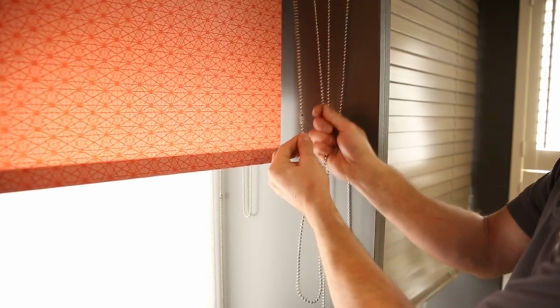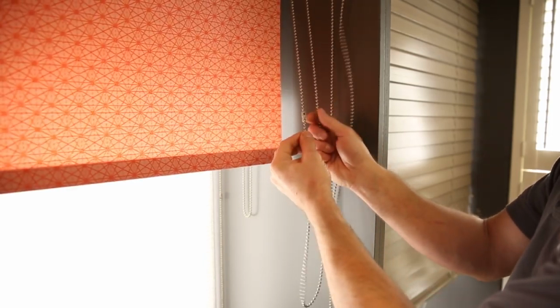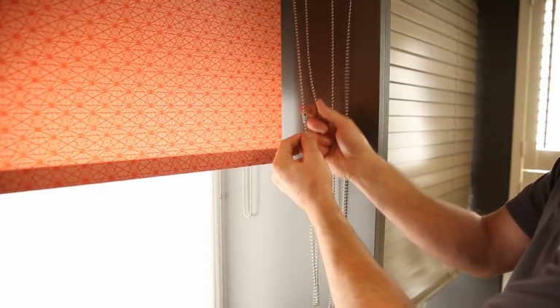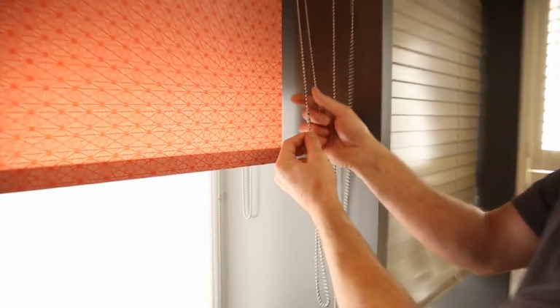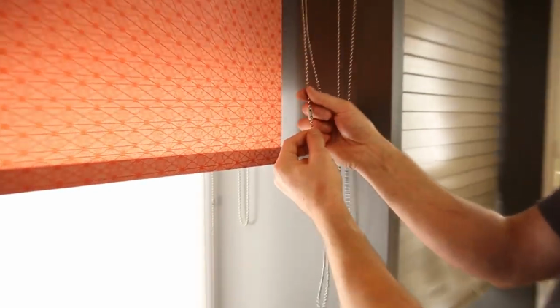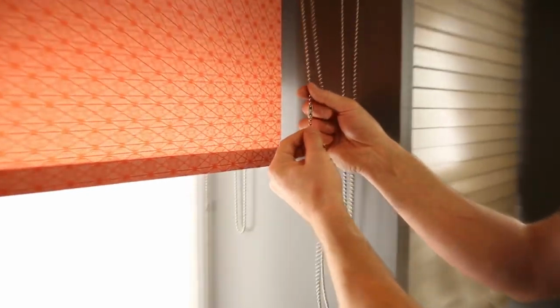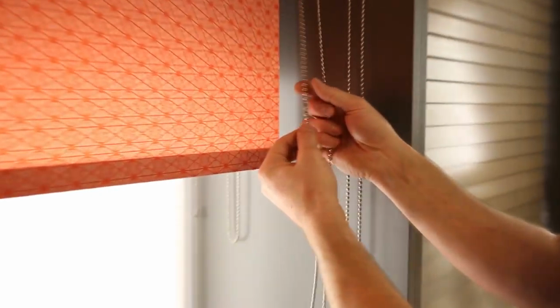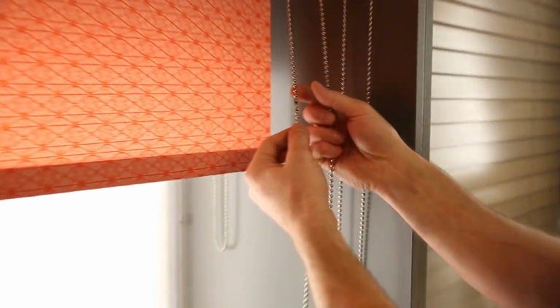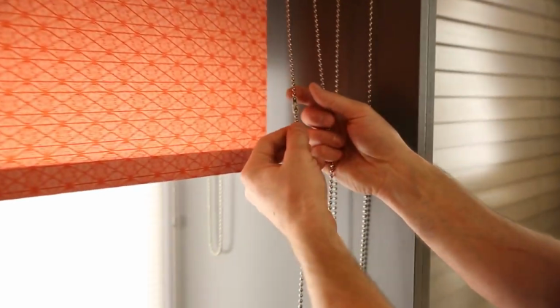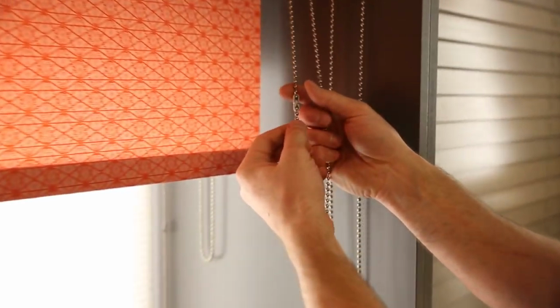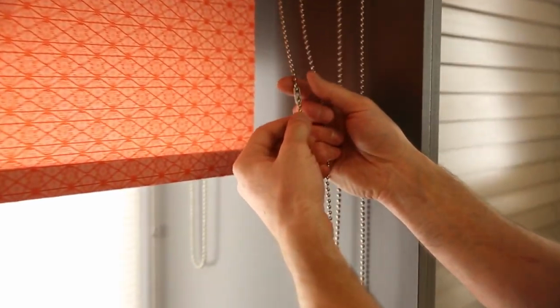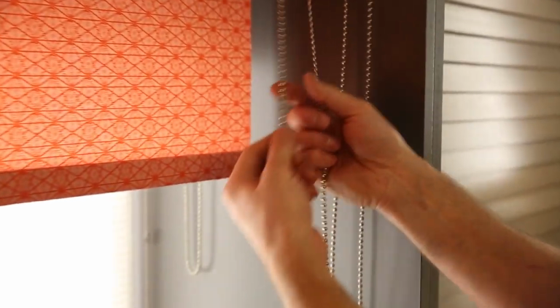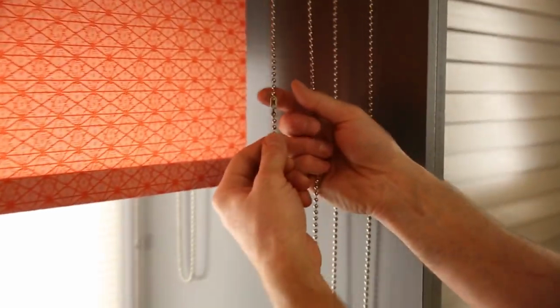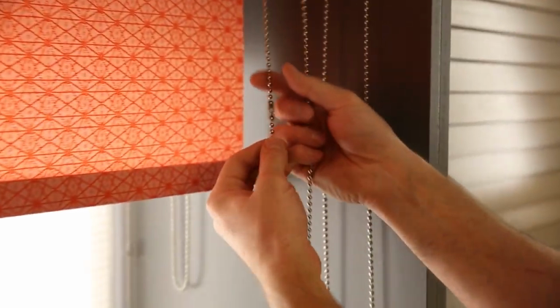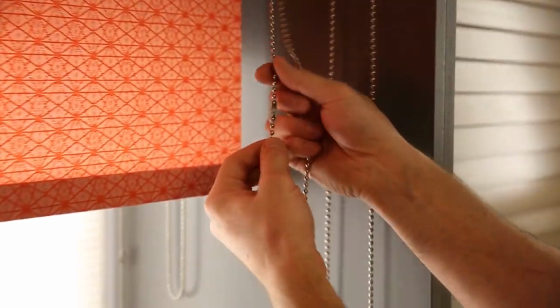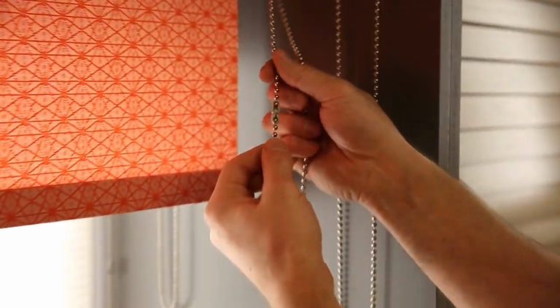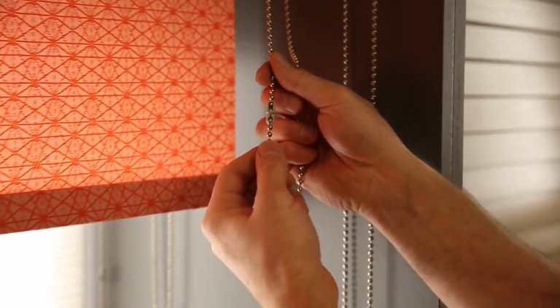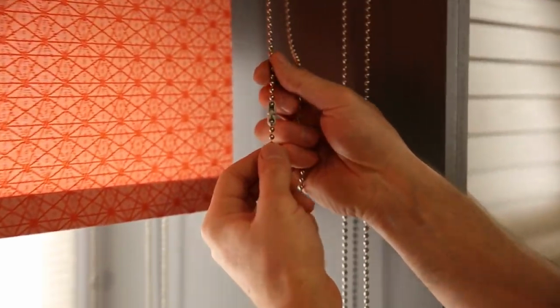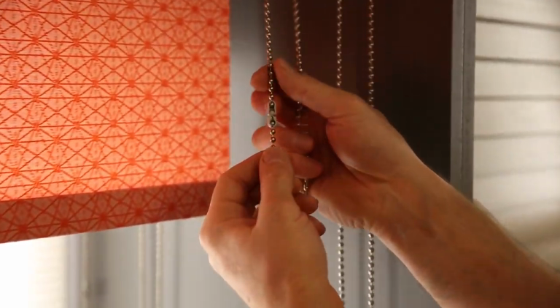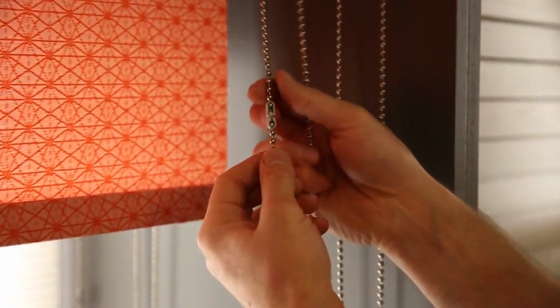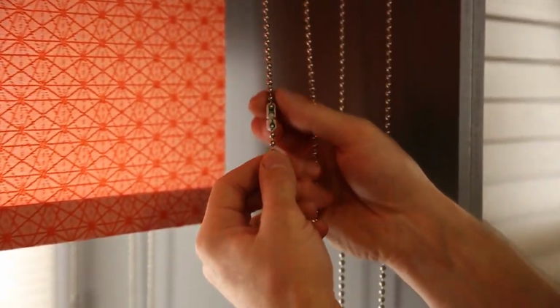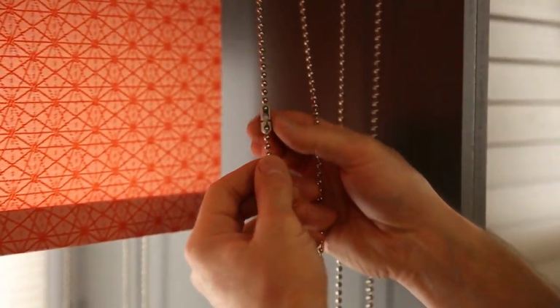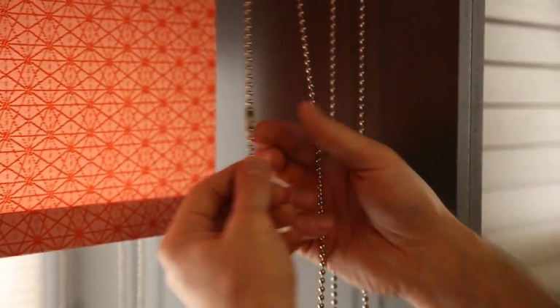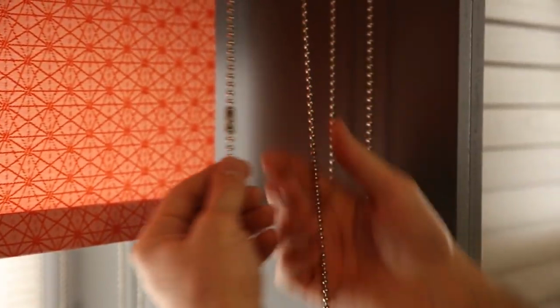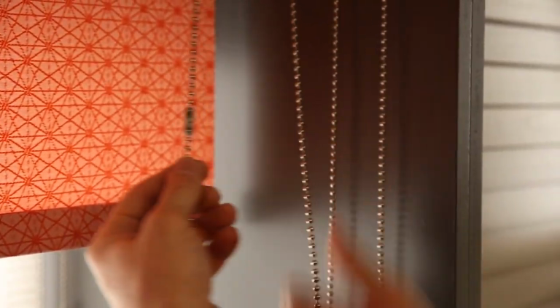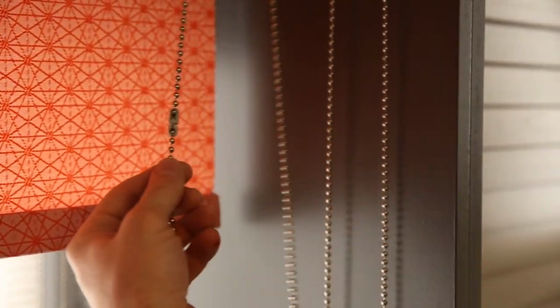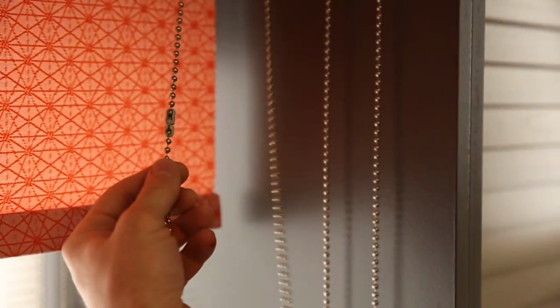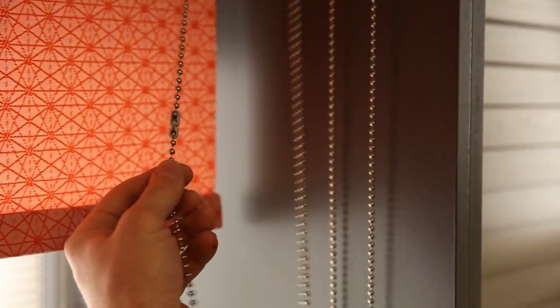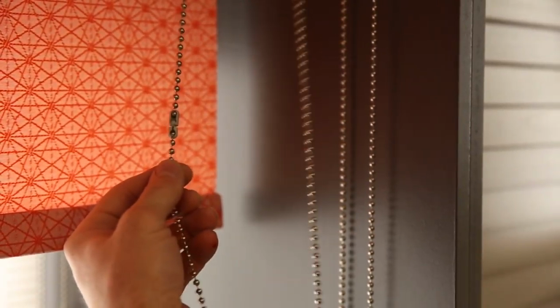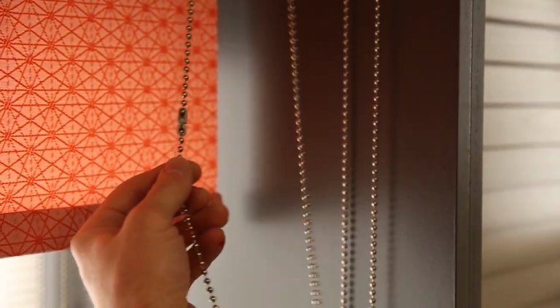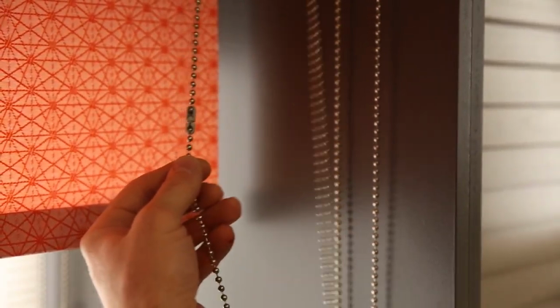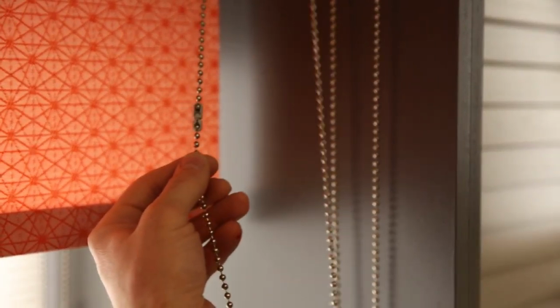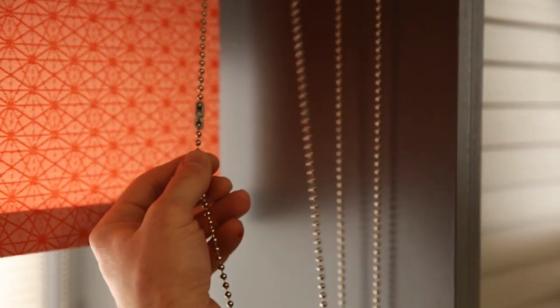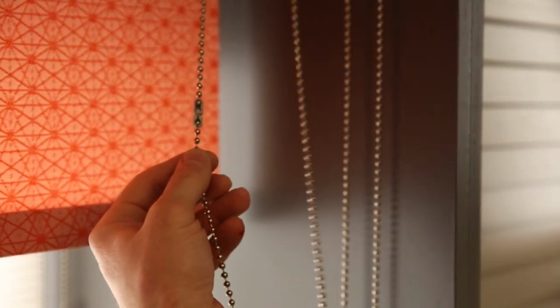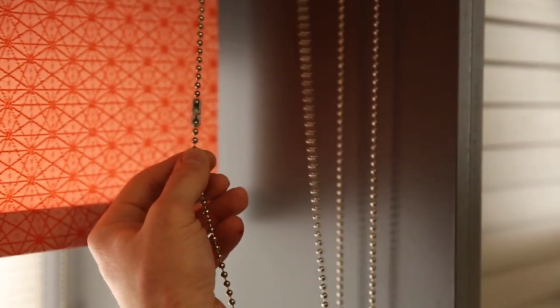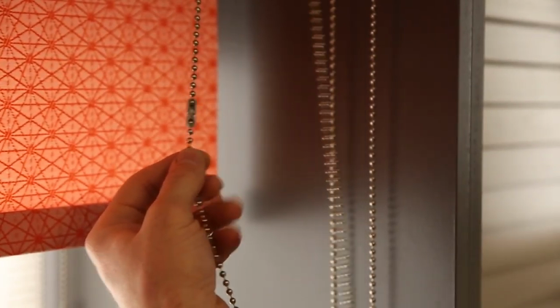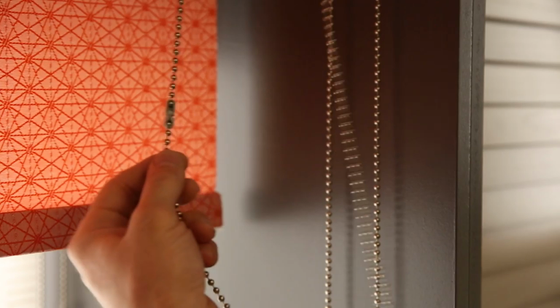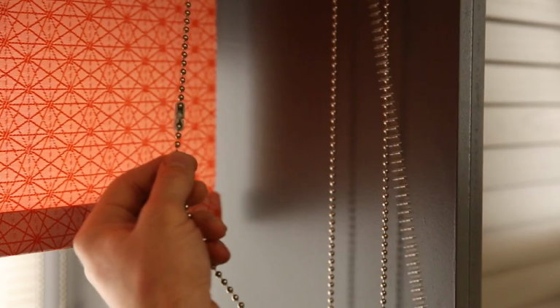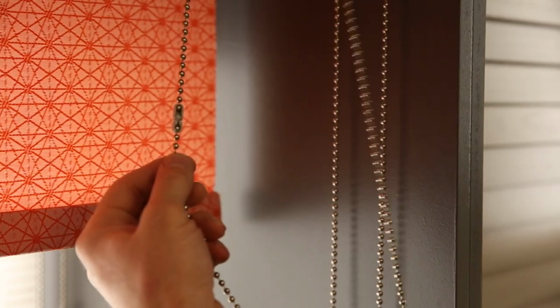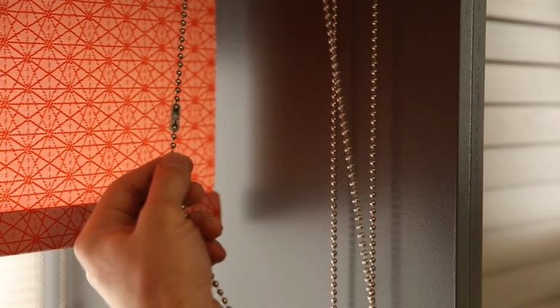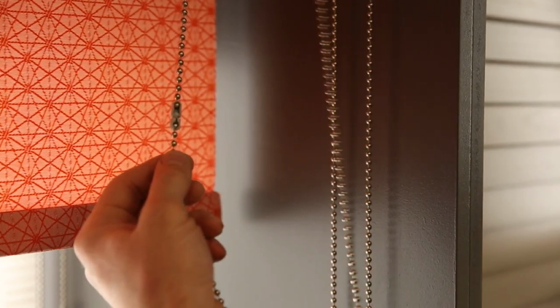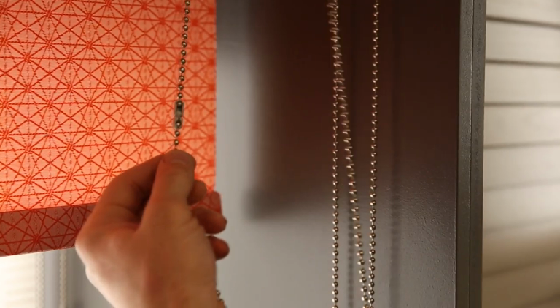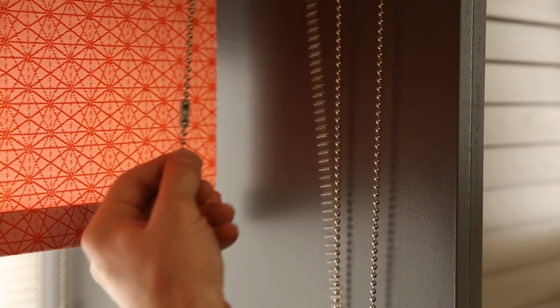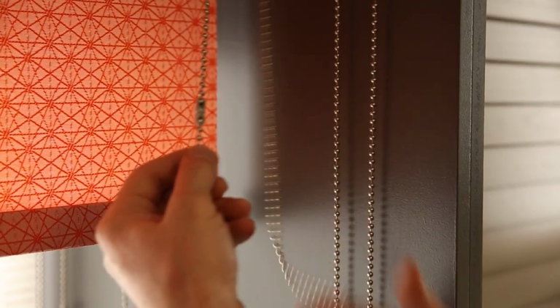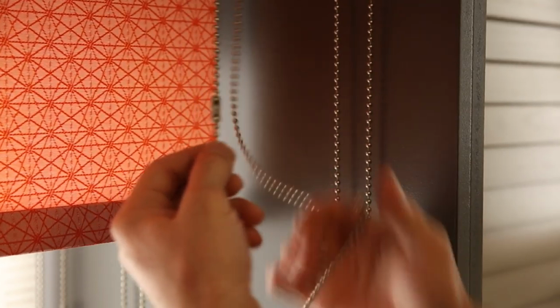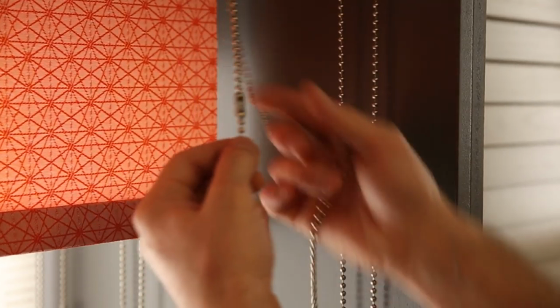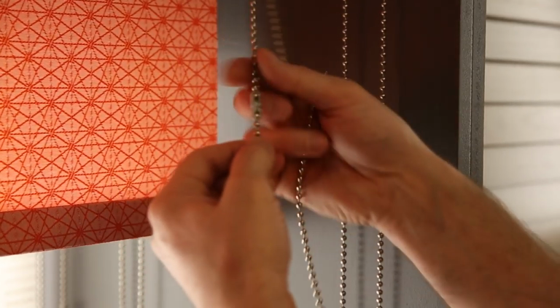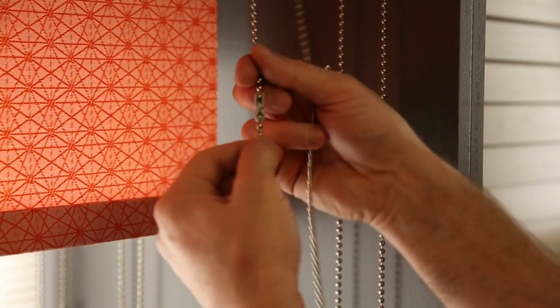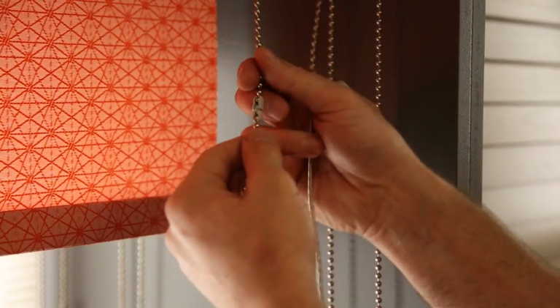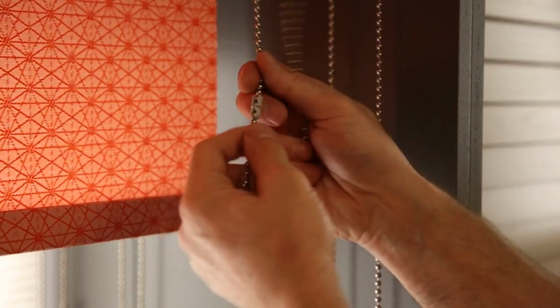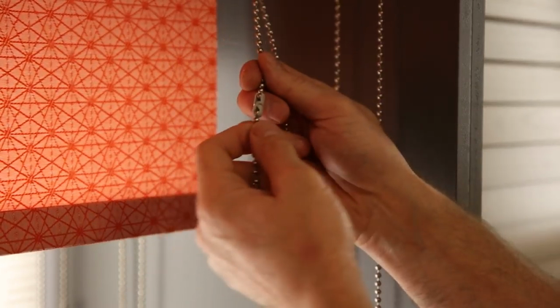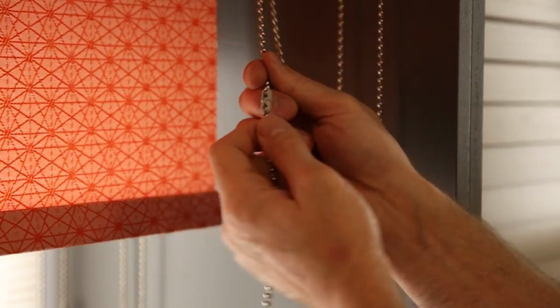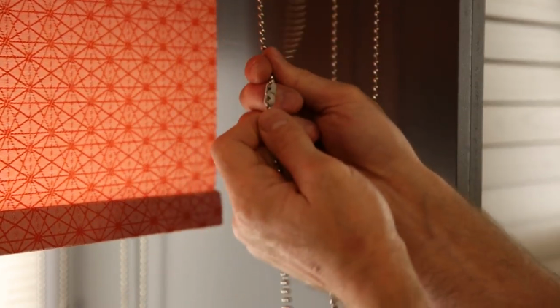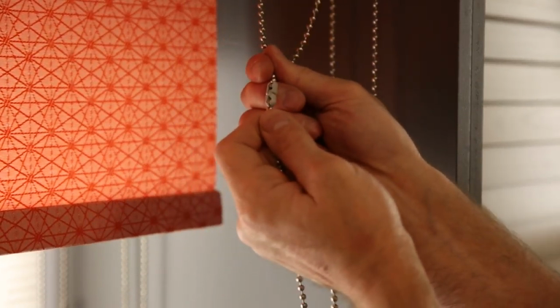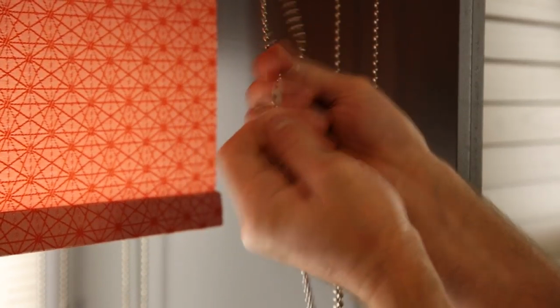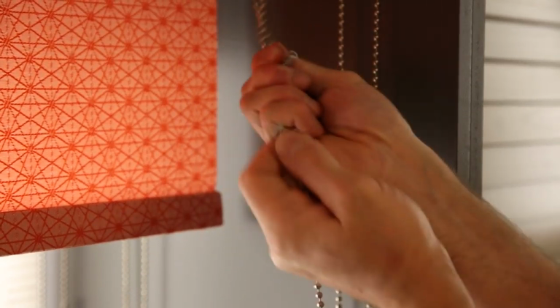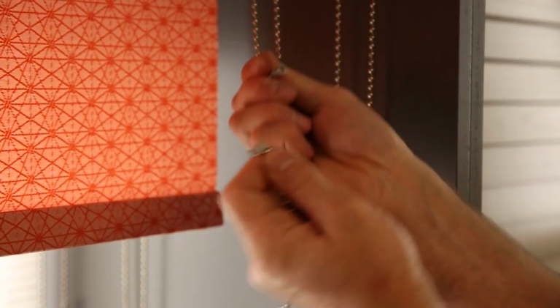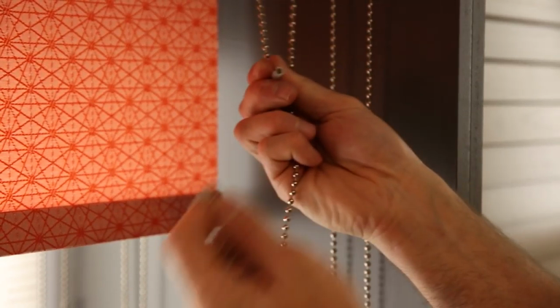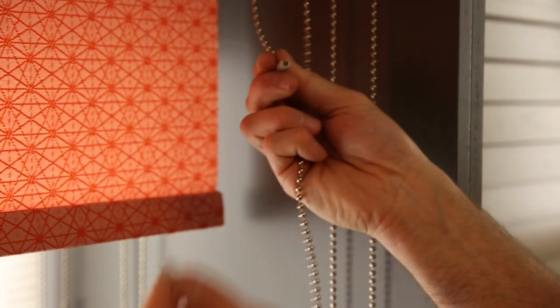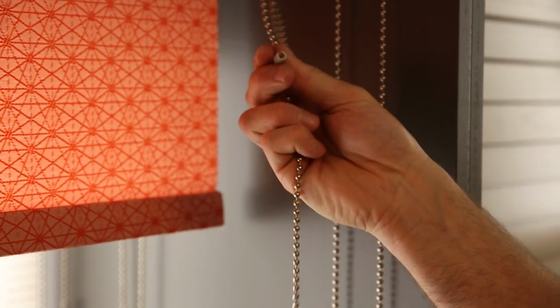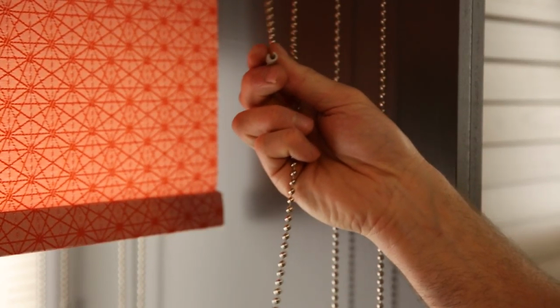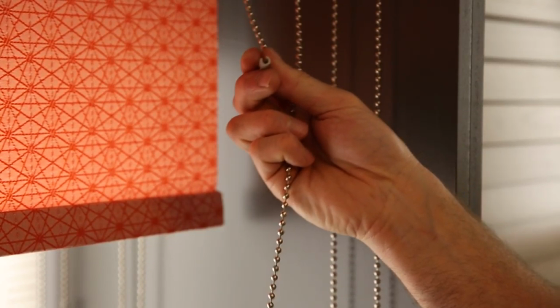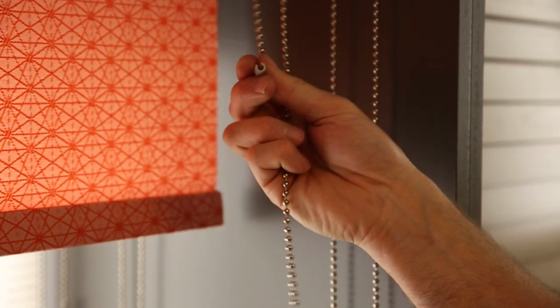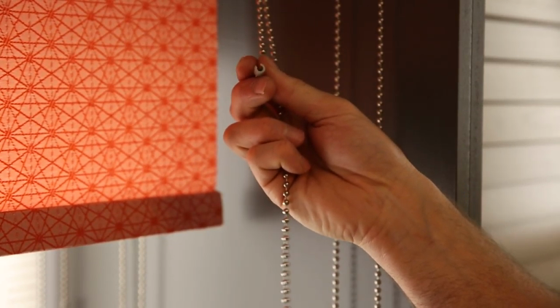Whenever the blind is pulled sharply or a child gets entangled in the cord, the connection will simply break apart.